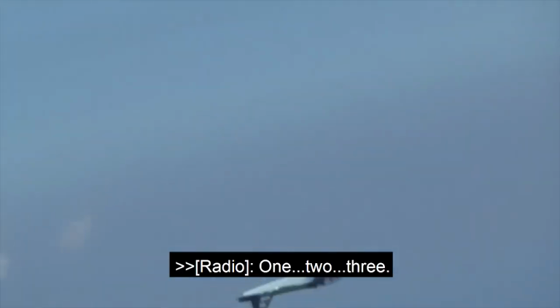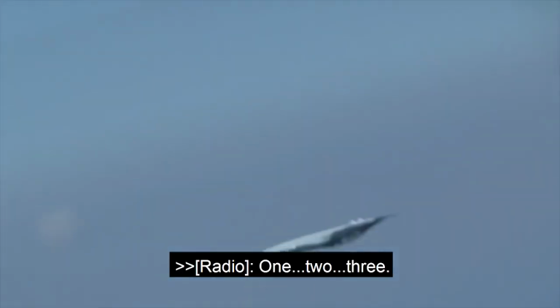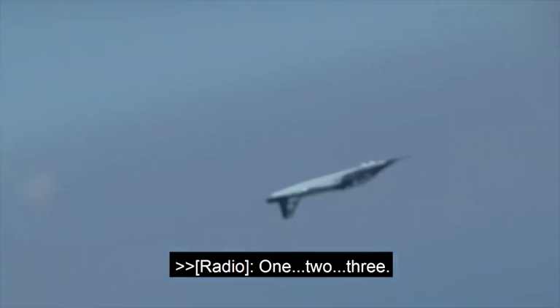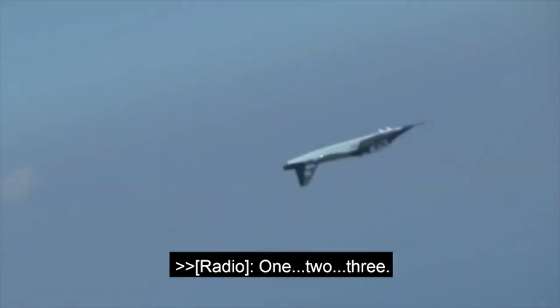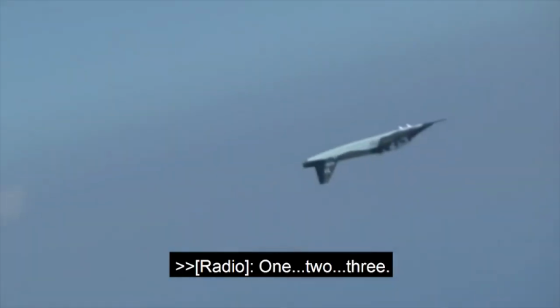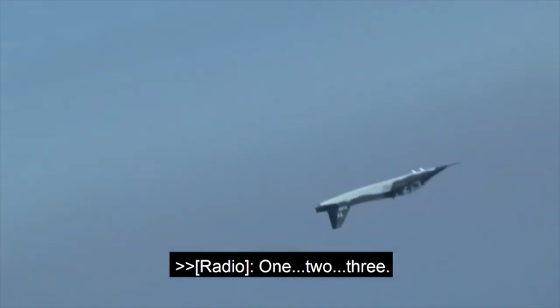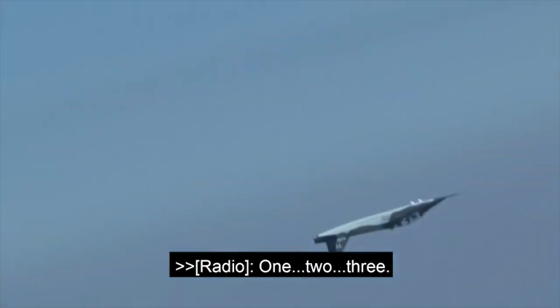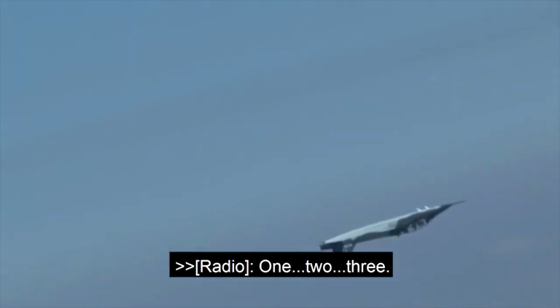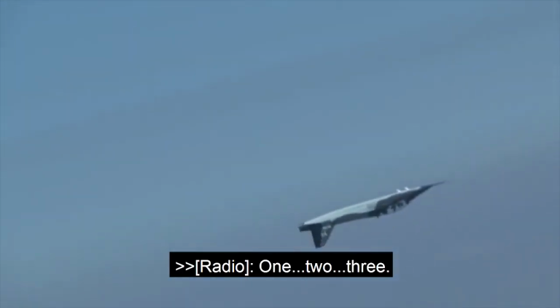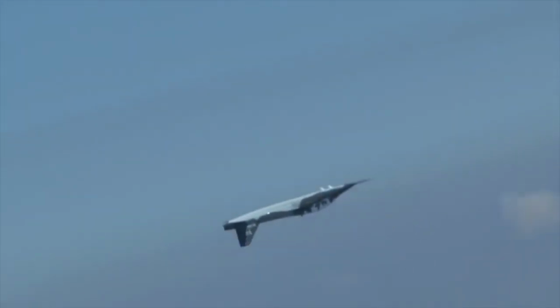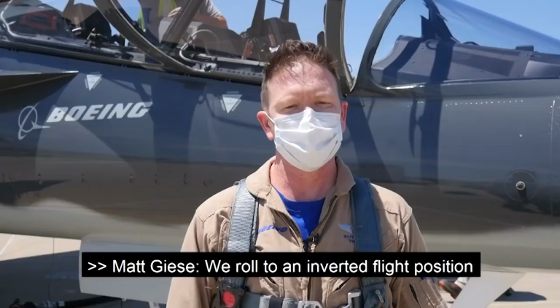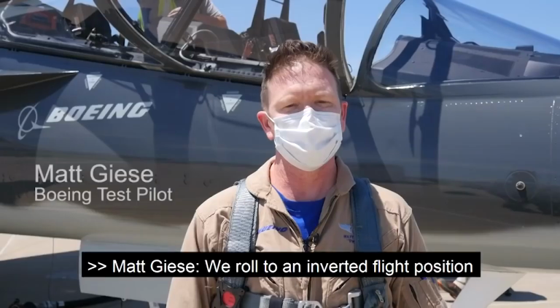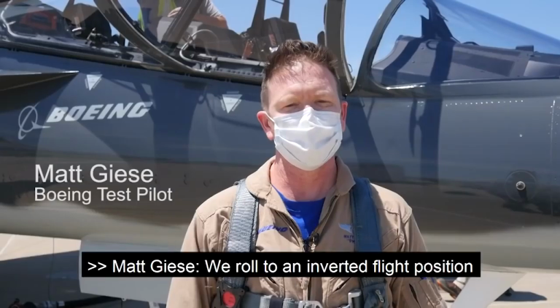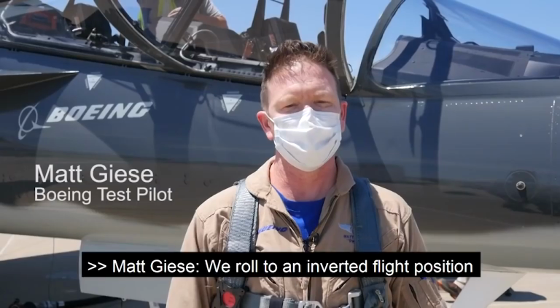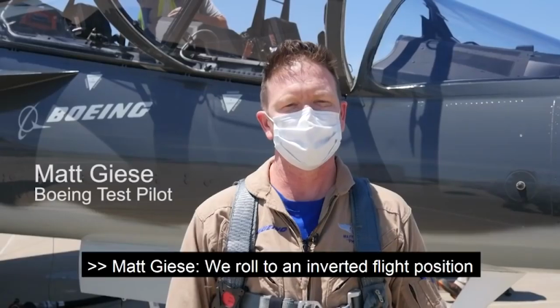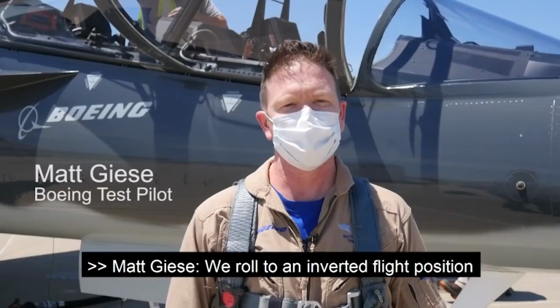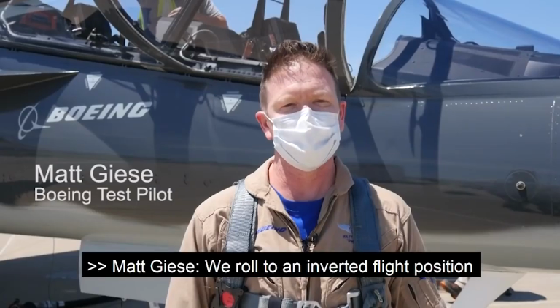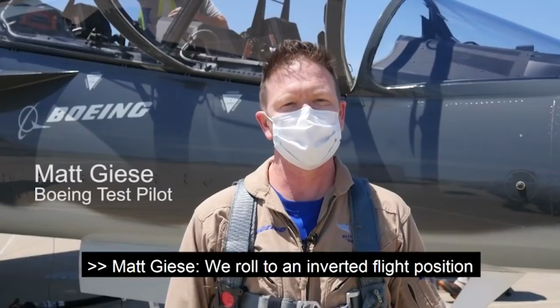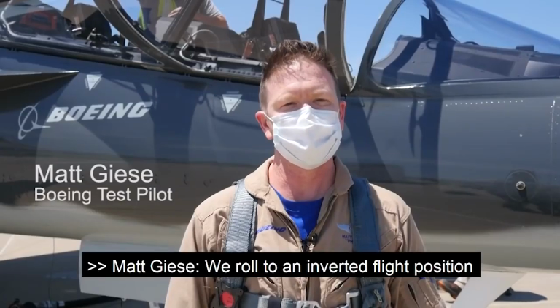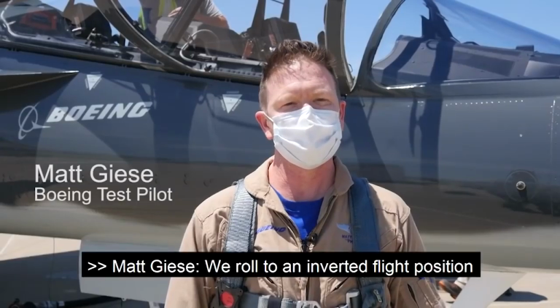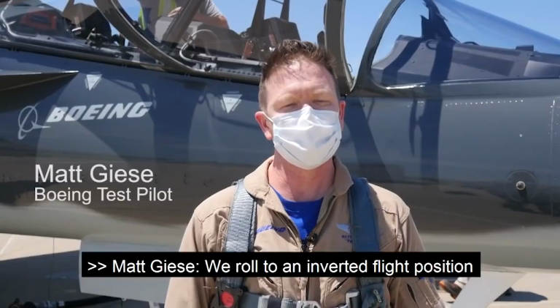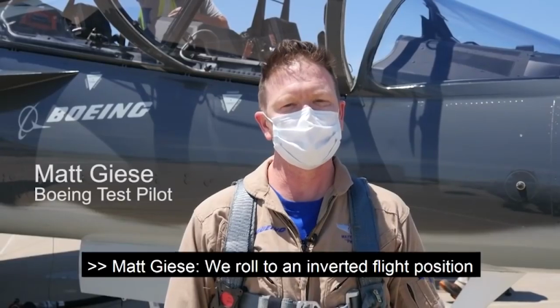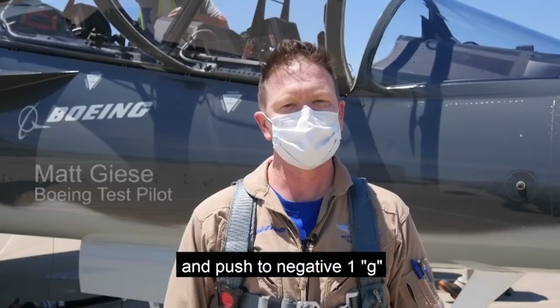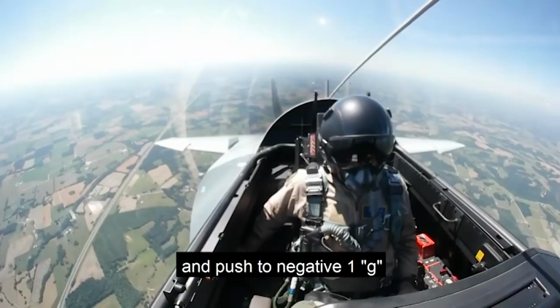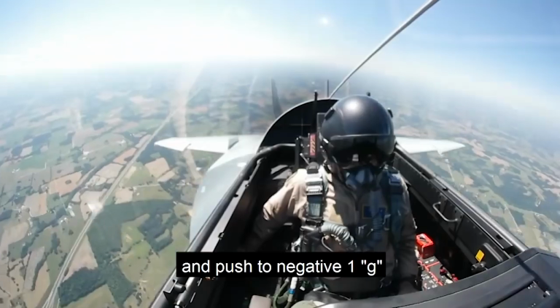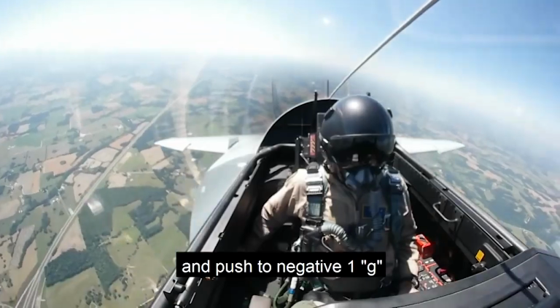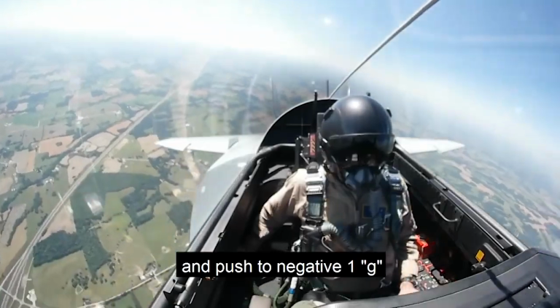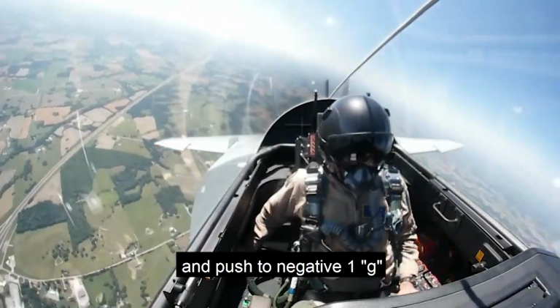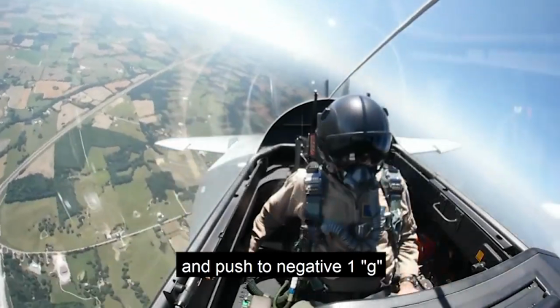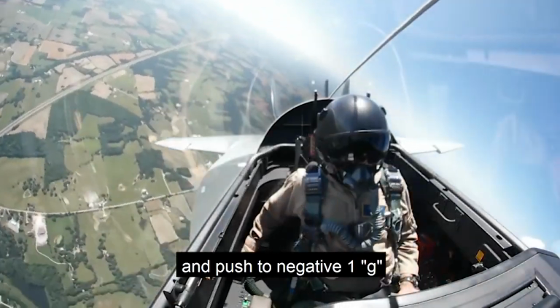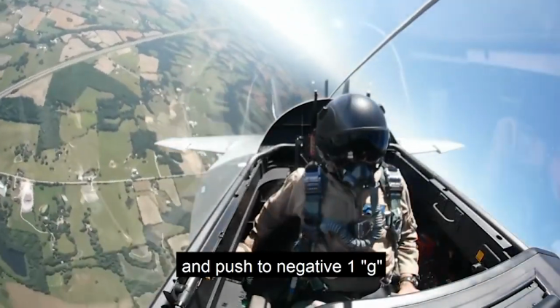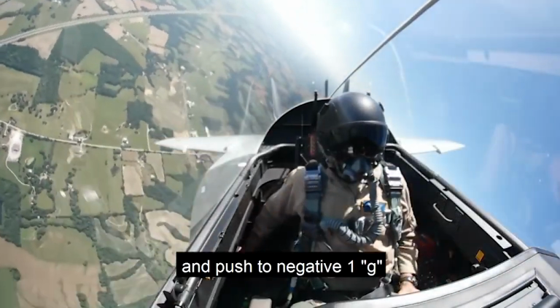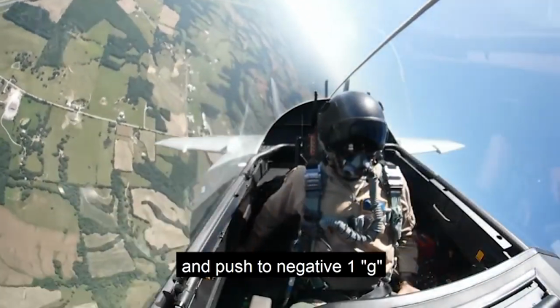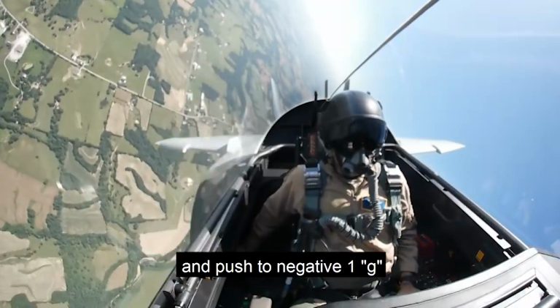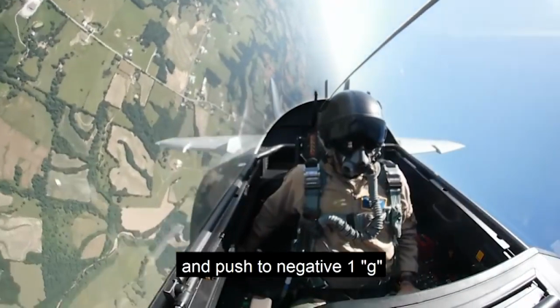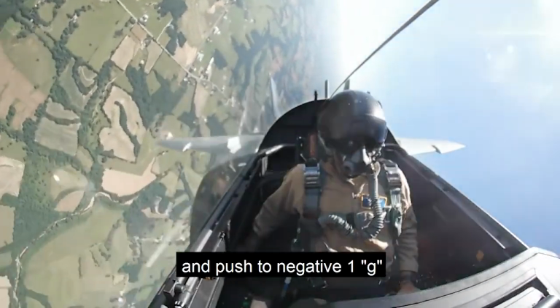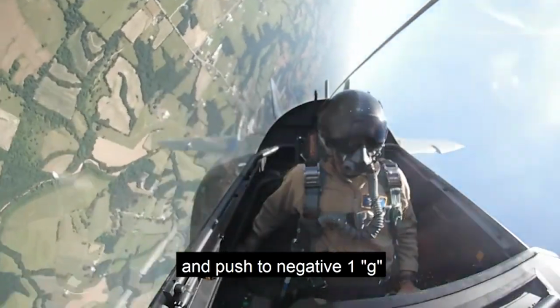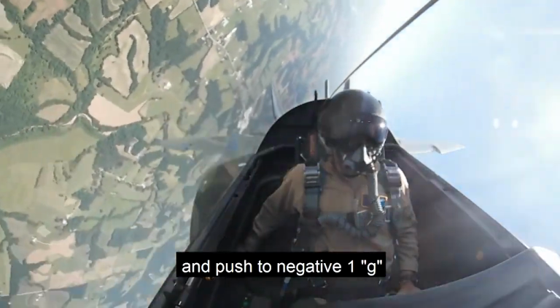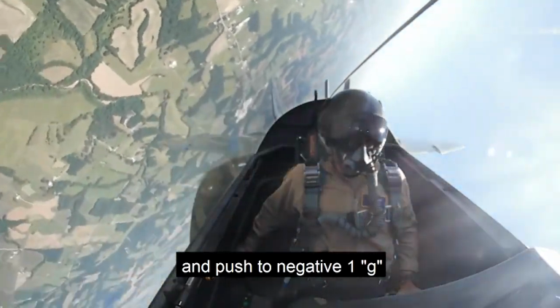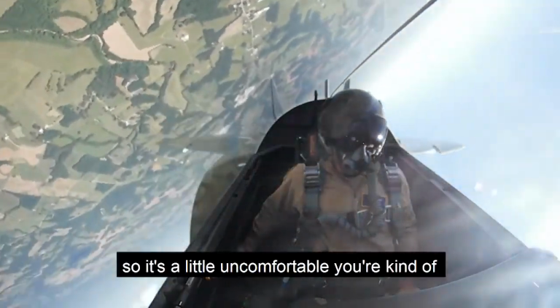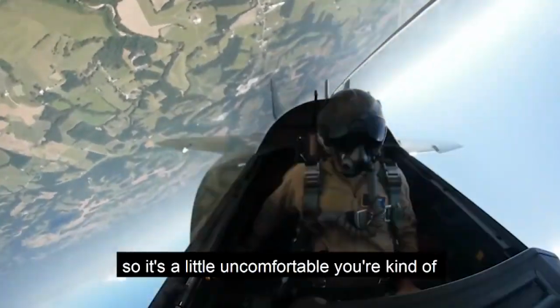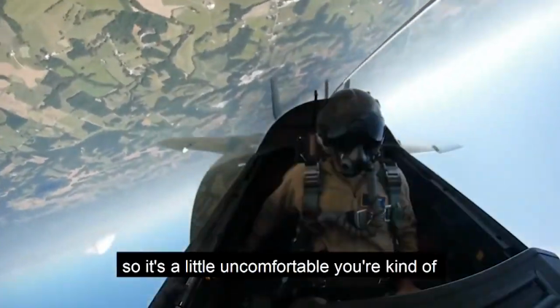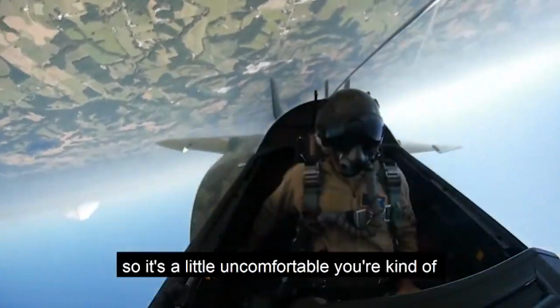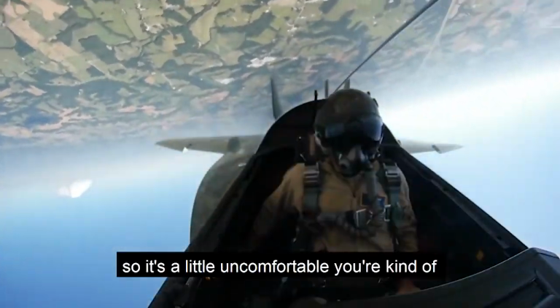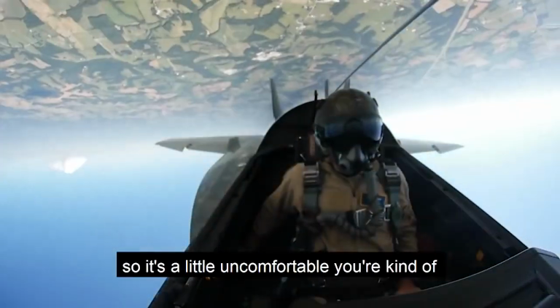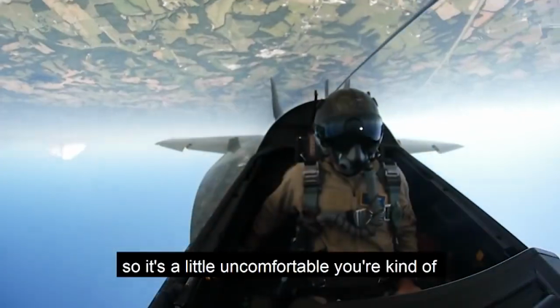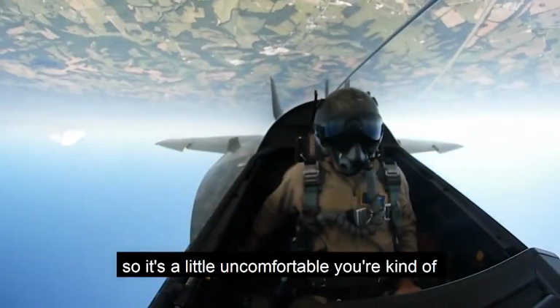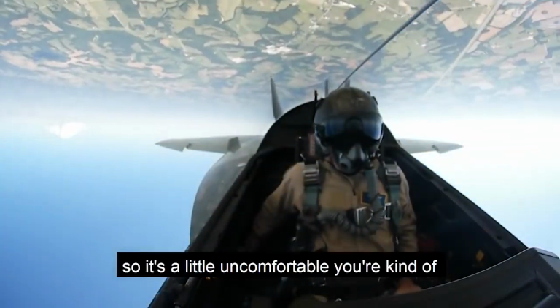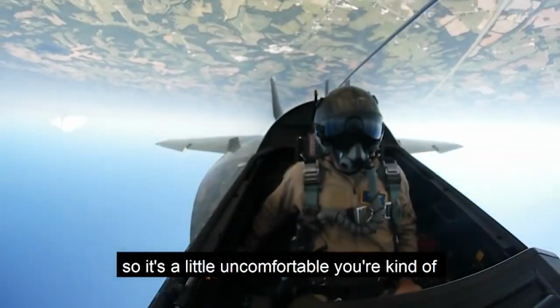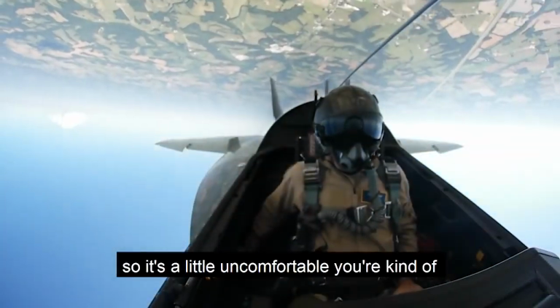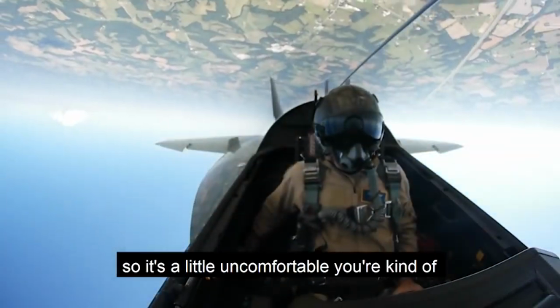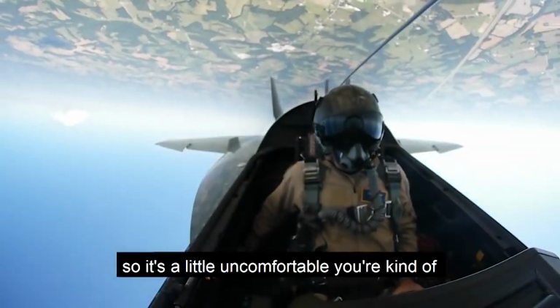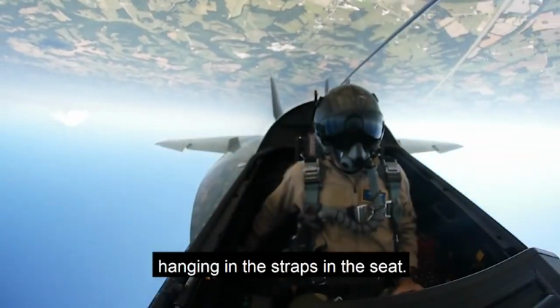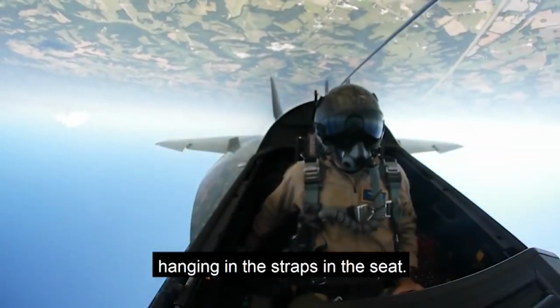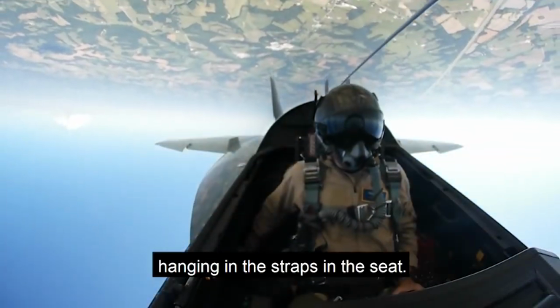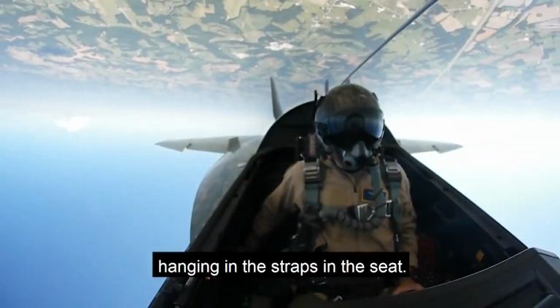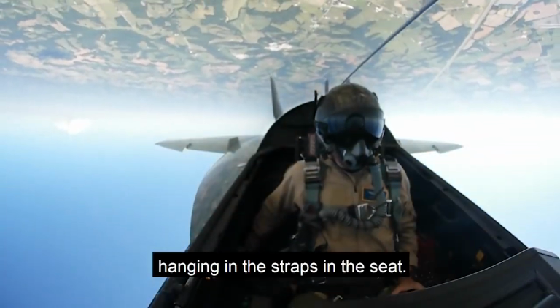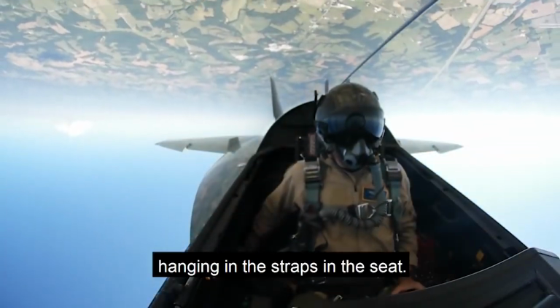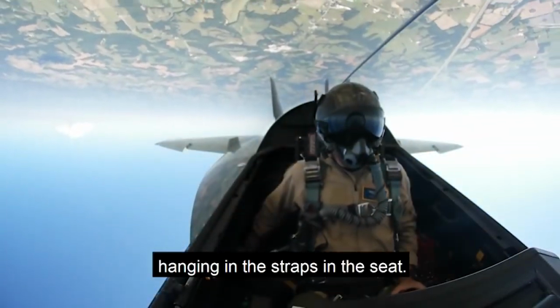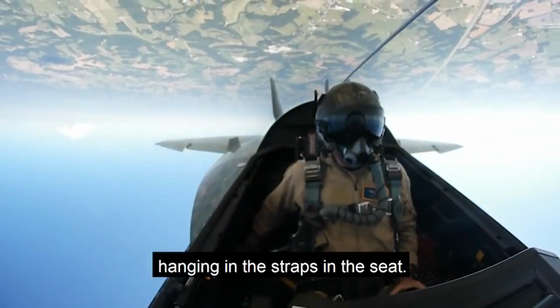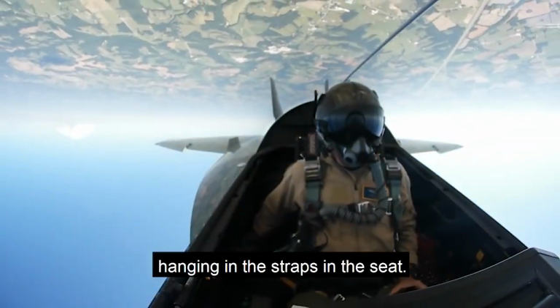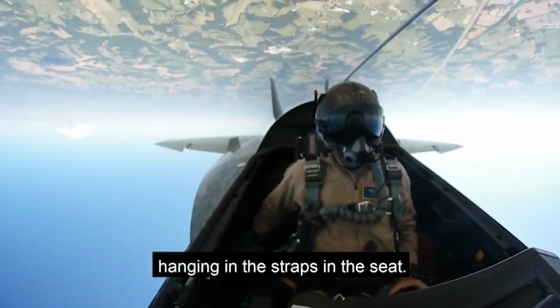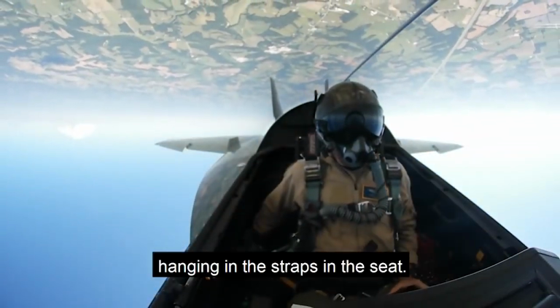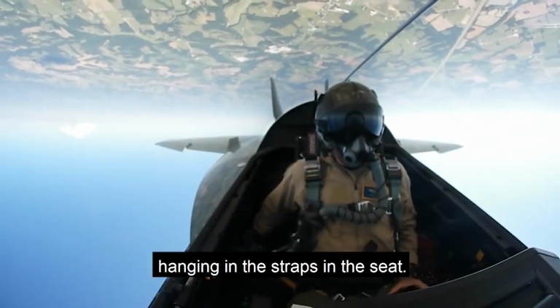We roll to an inverted flight position and push to negative one G, so it's a little uncomfortable. You're kind of hanging in the straps in the seat.